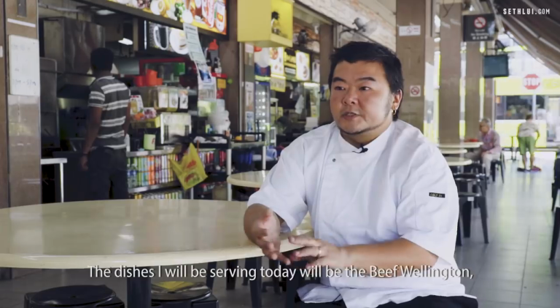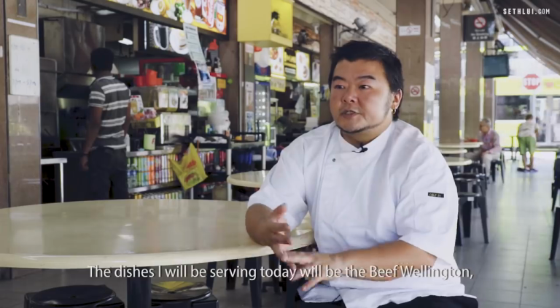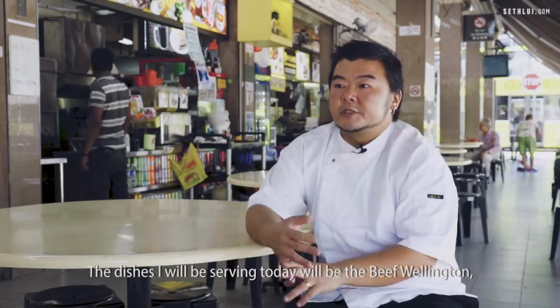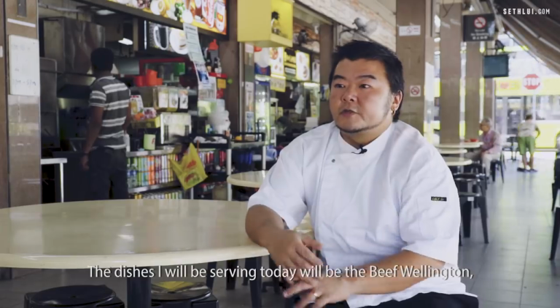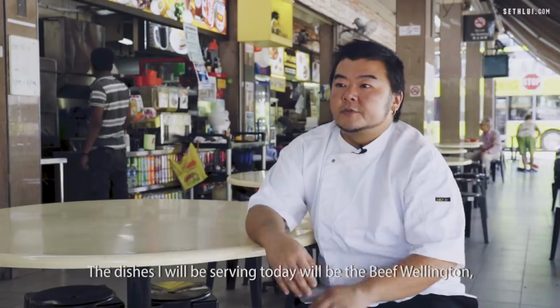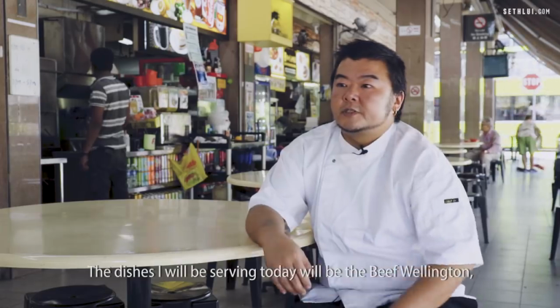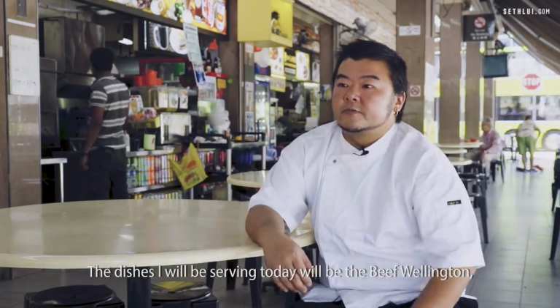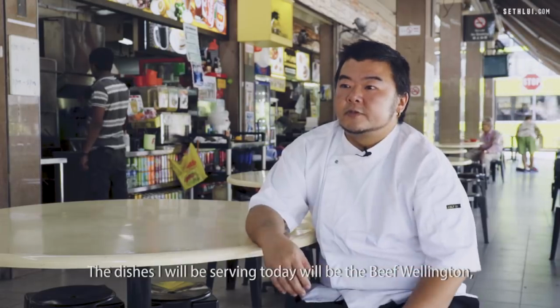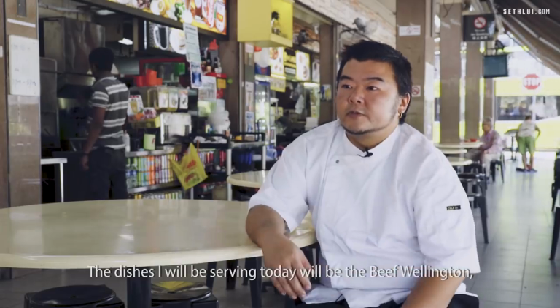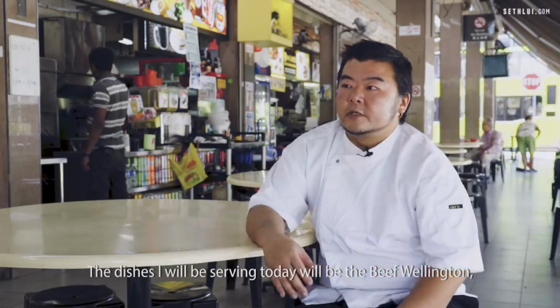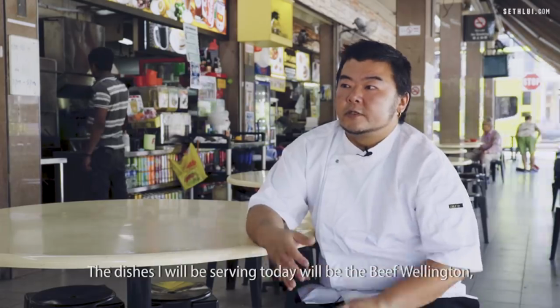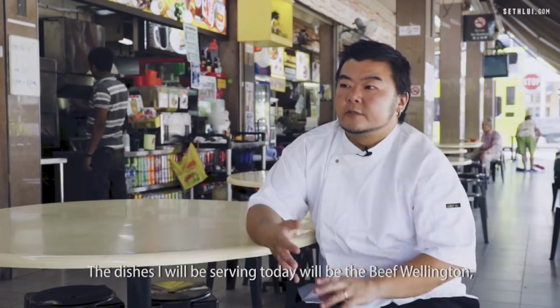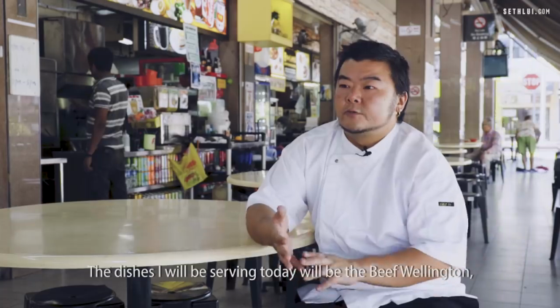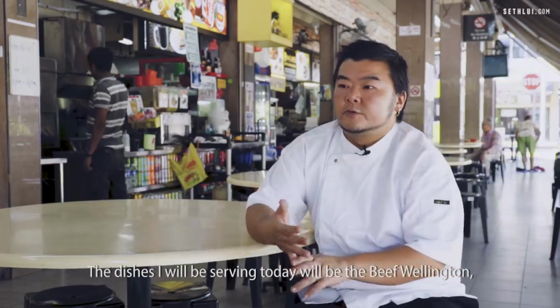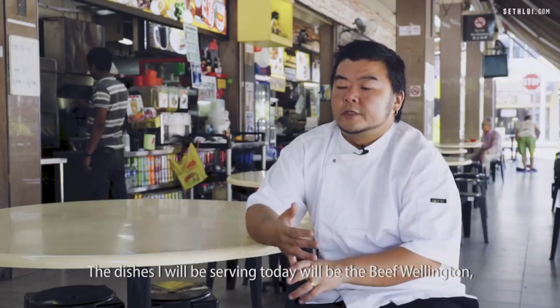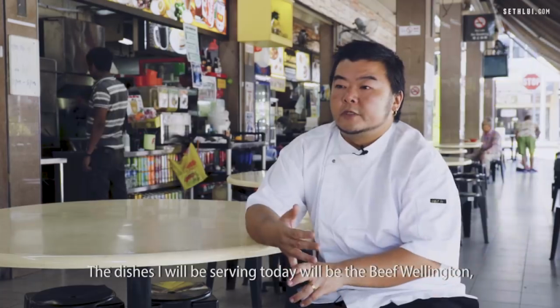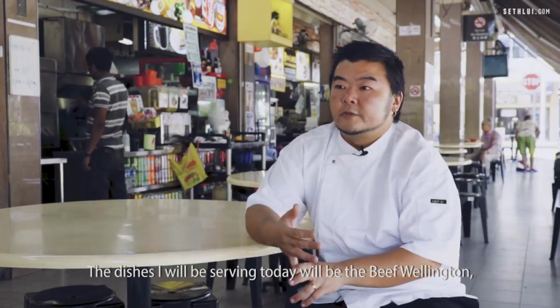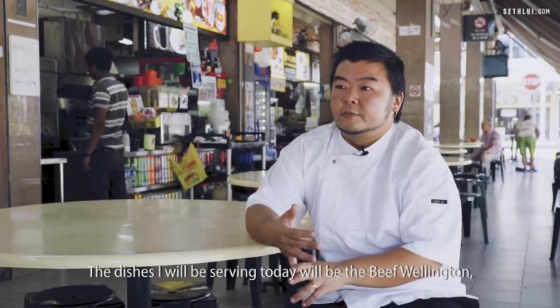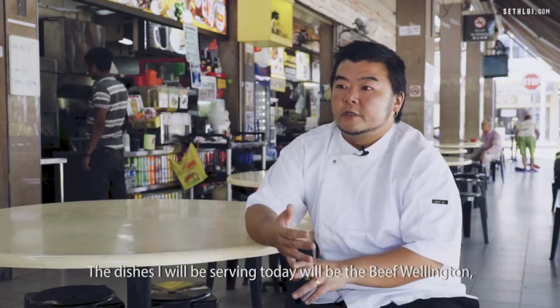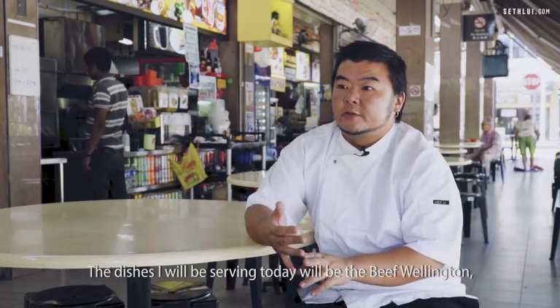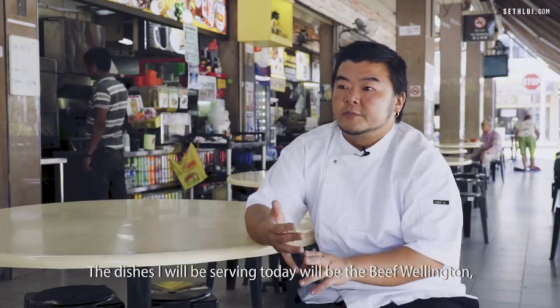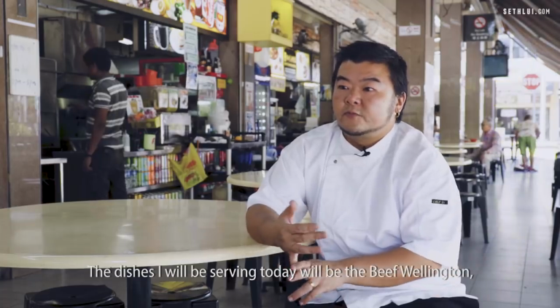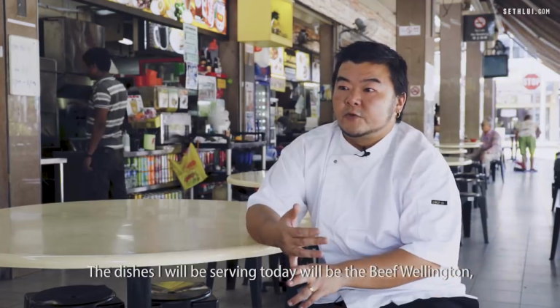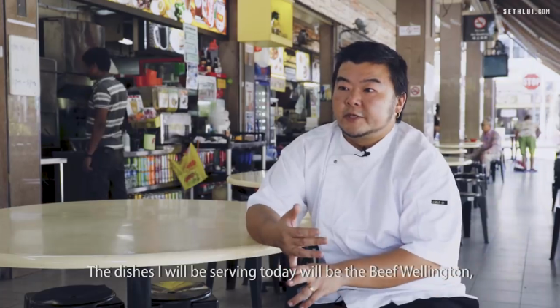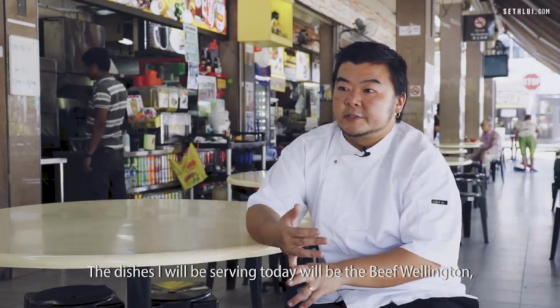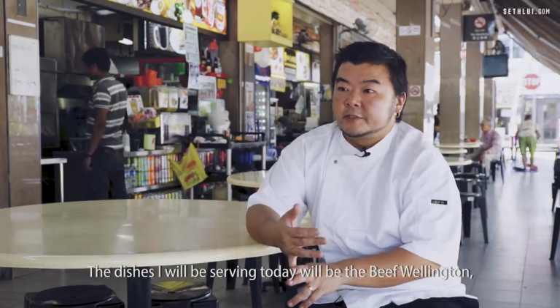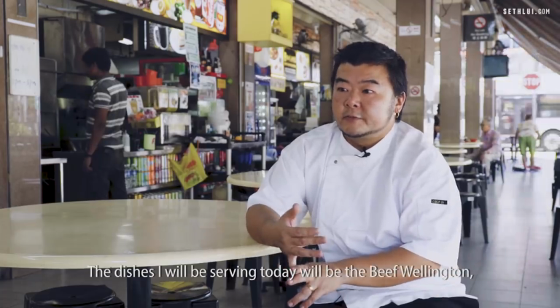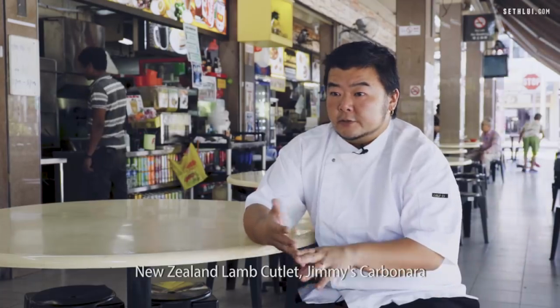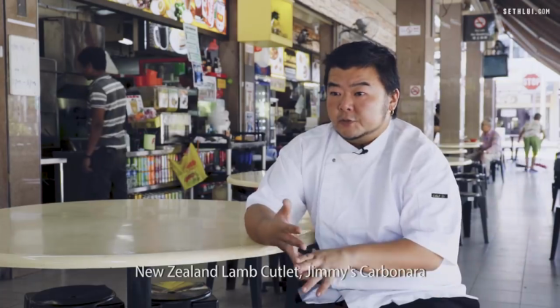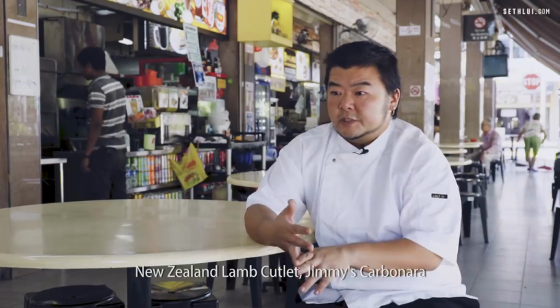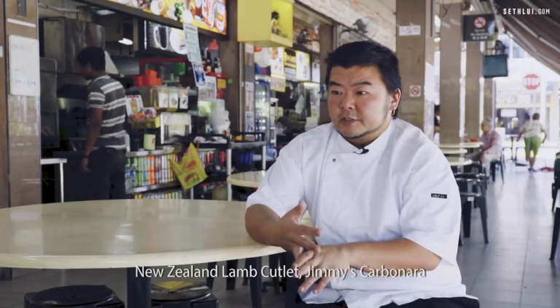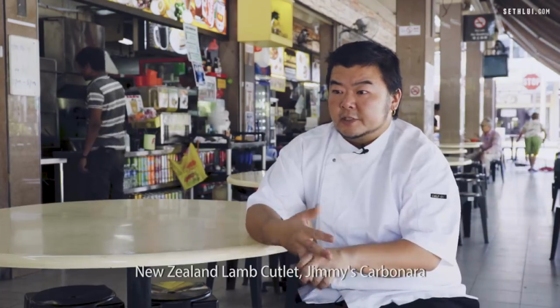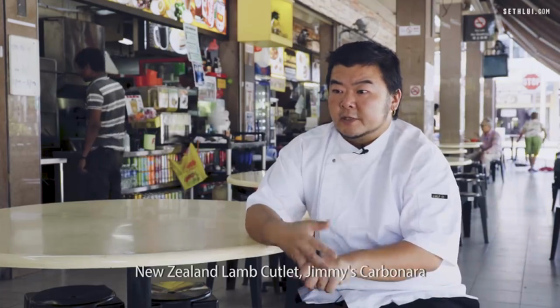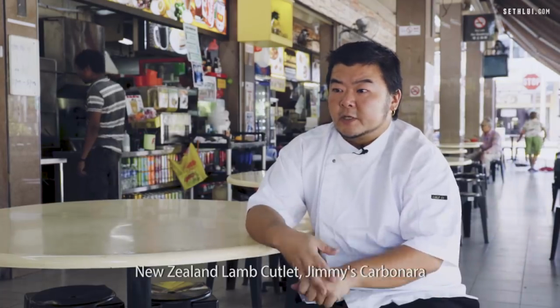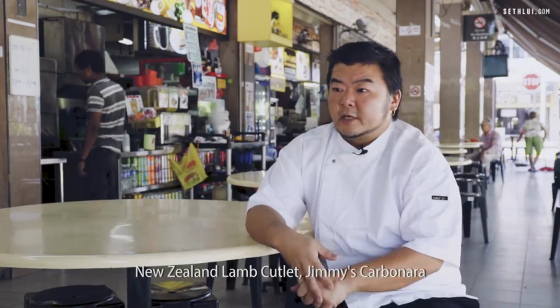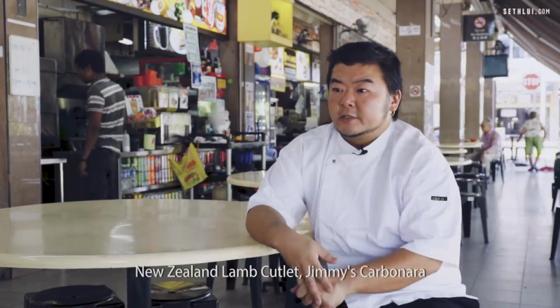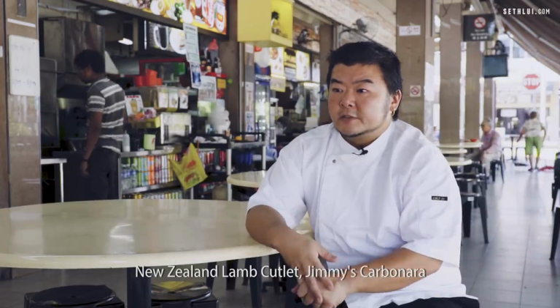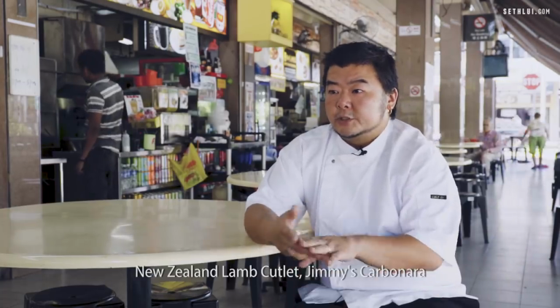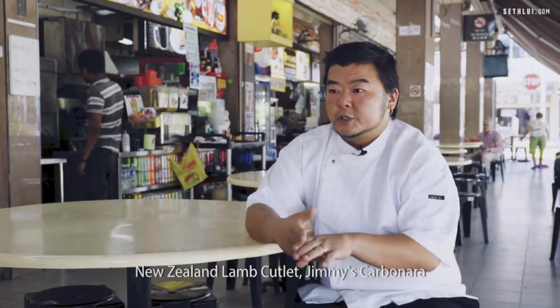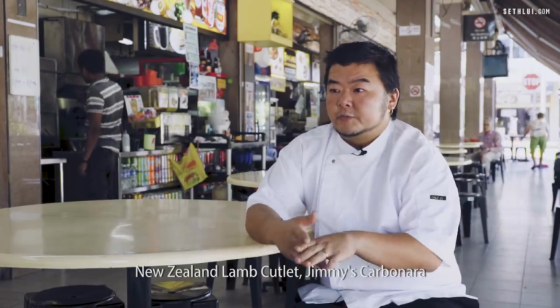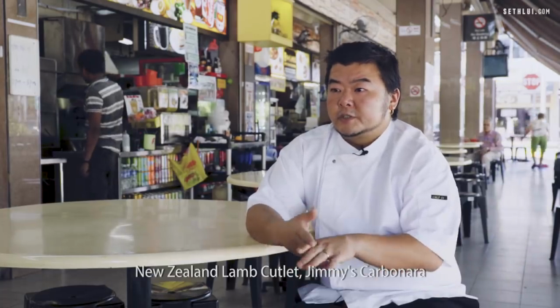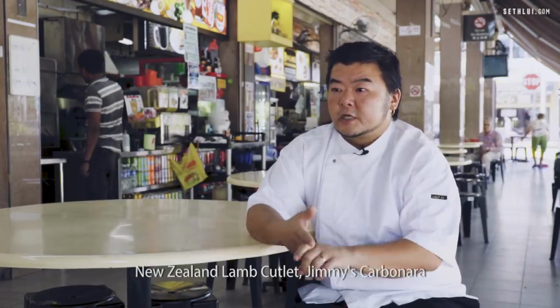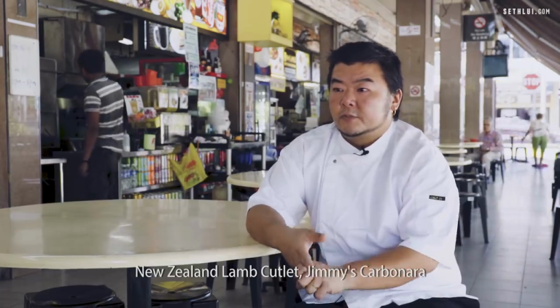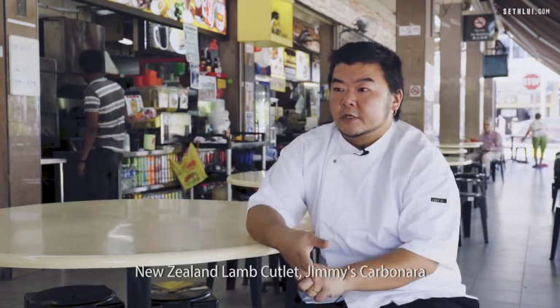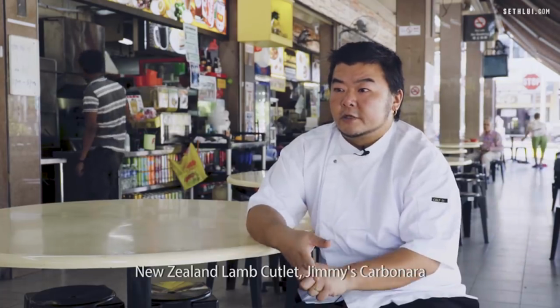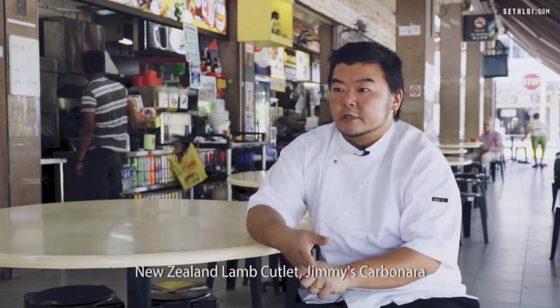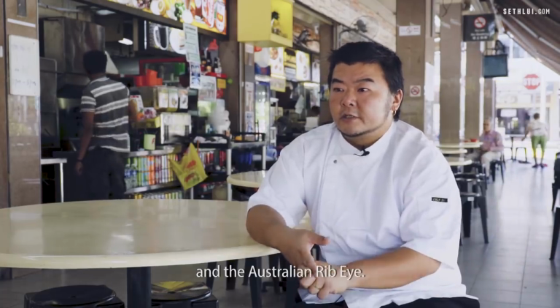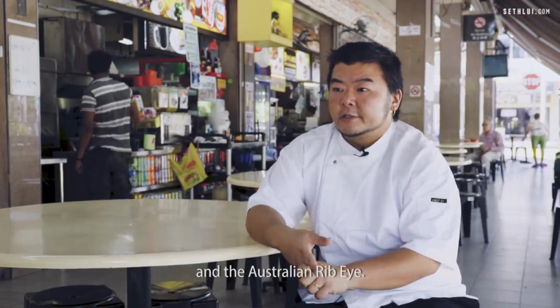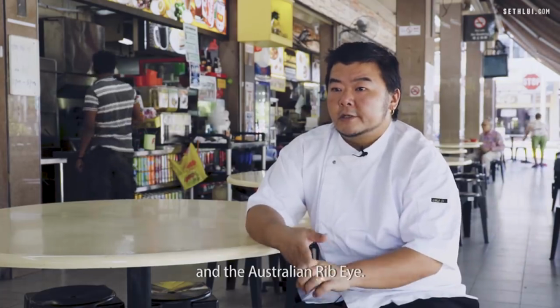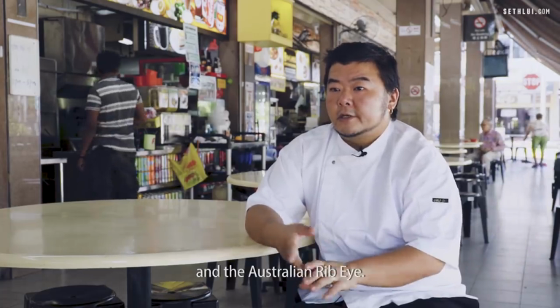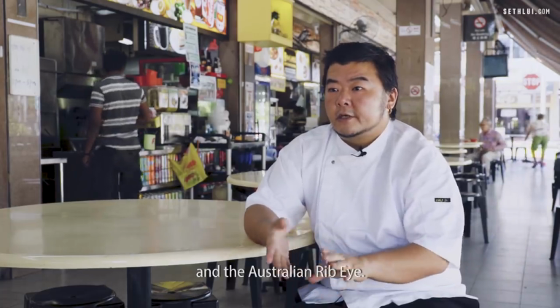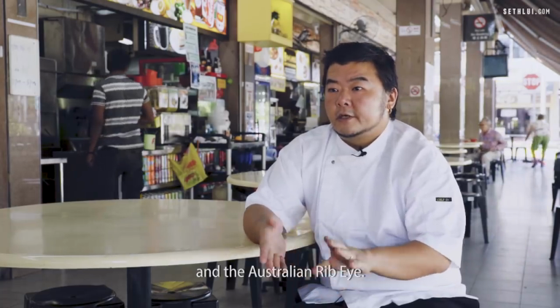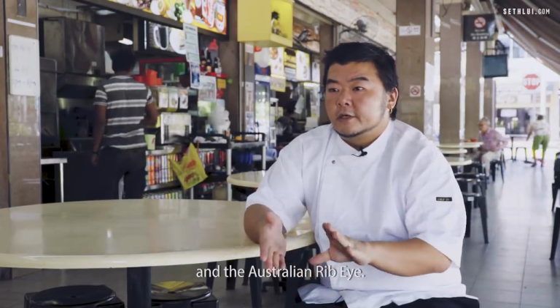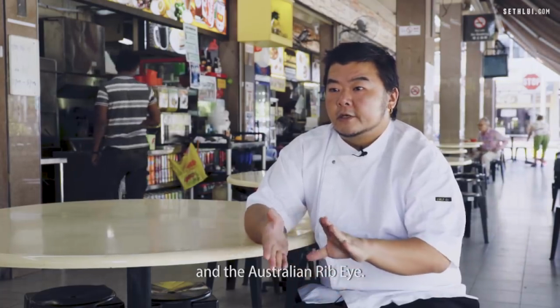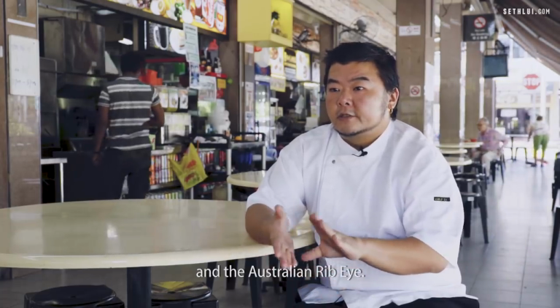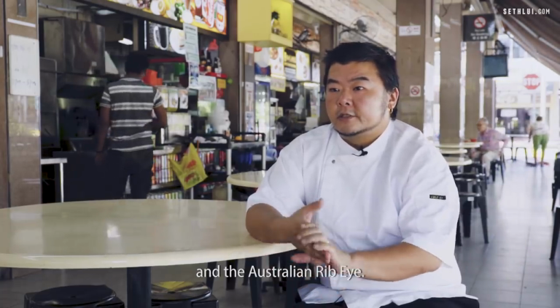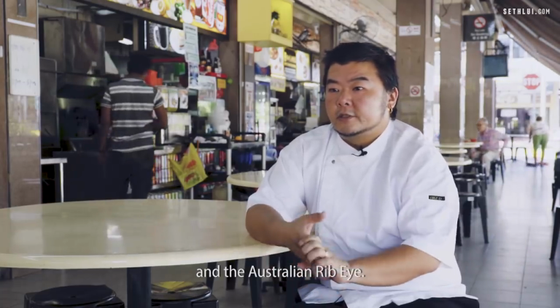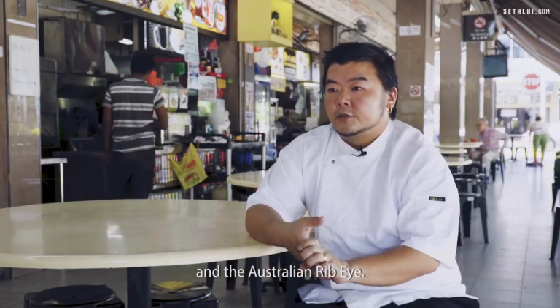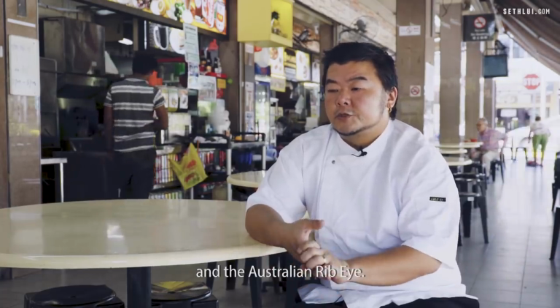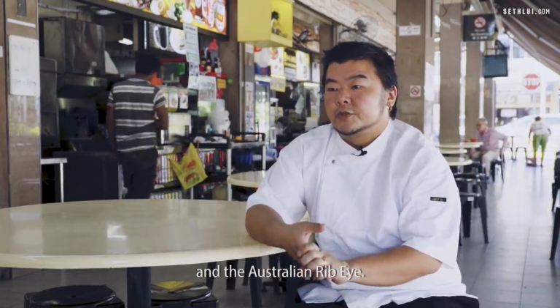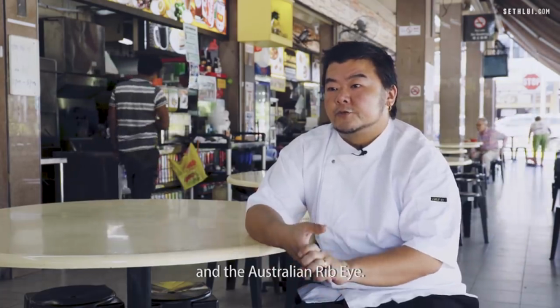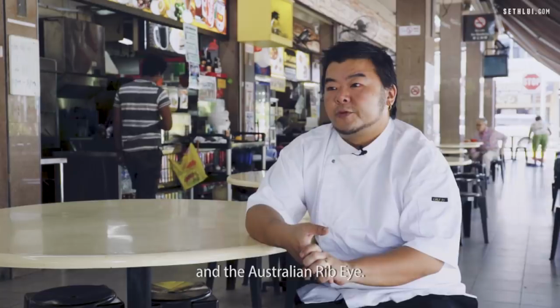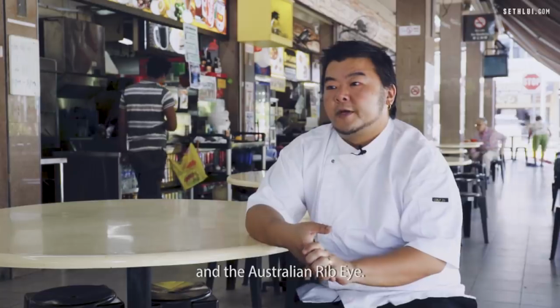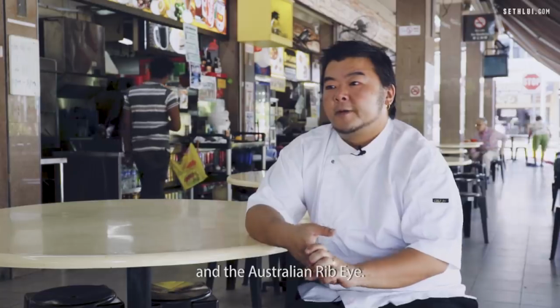The dishes I'll be serving today will be the beef wellington, New Zealand lamb cutlets, Jimmy's carbonara, and the Australian ribeye.